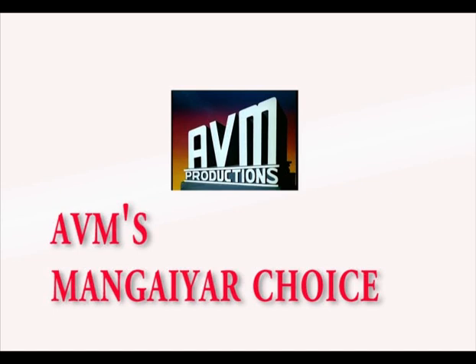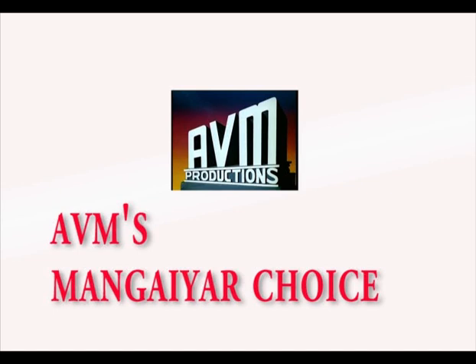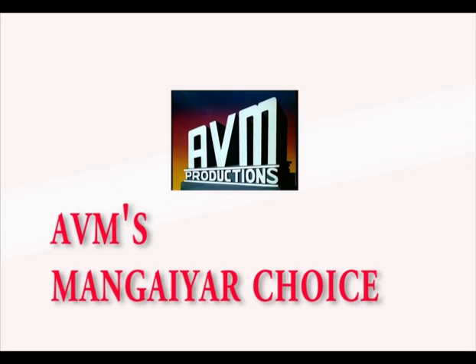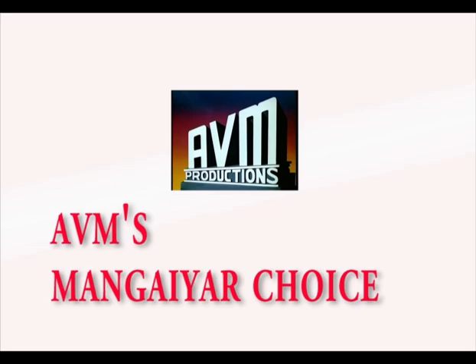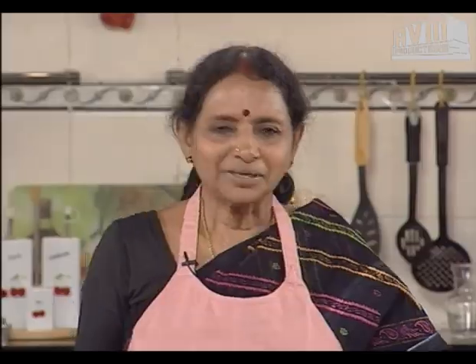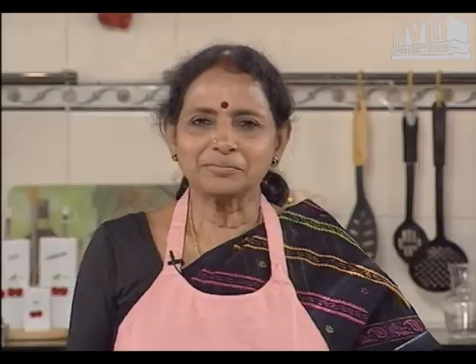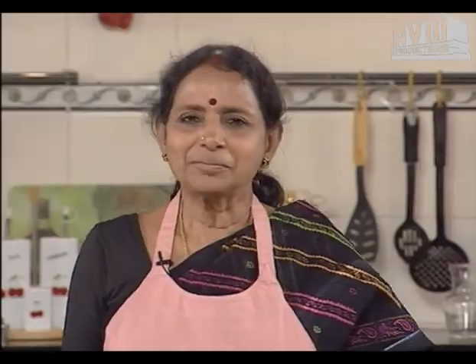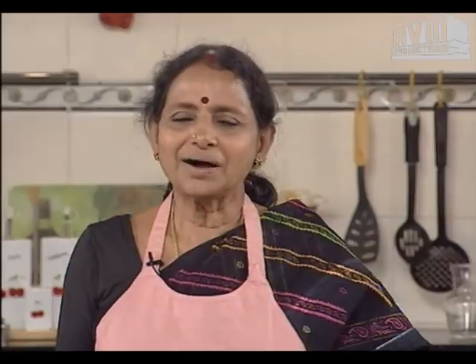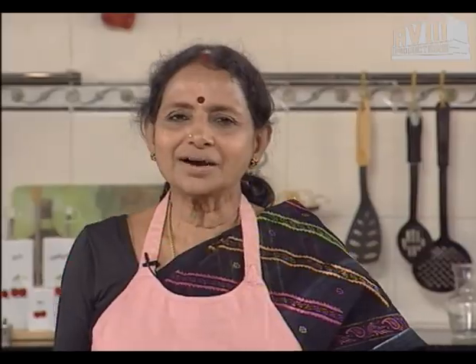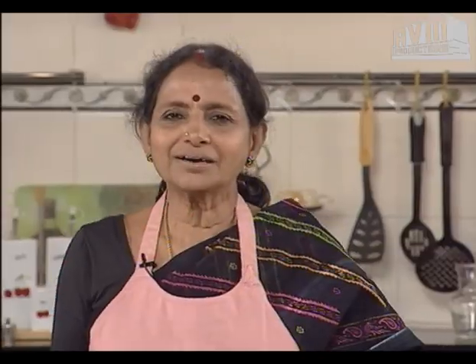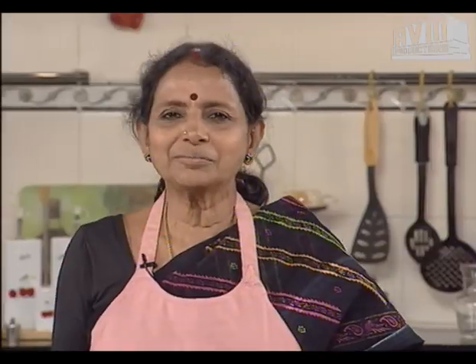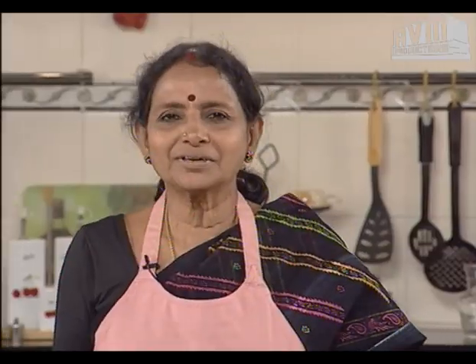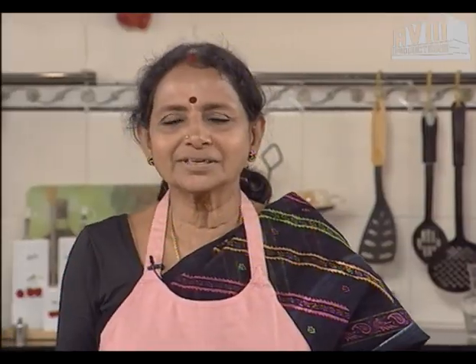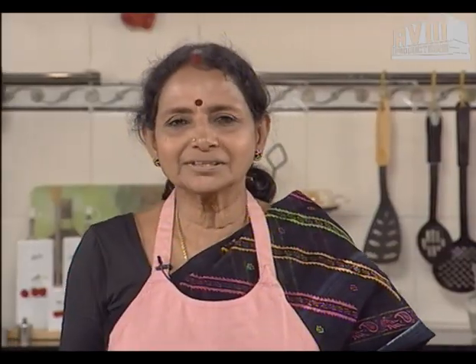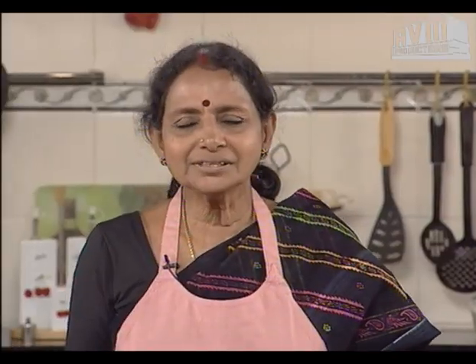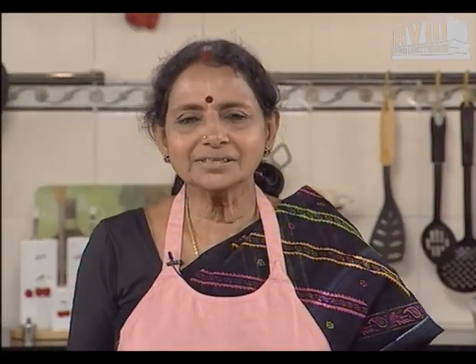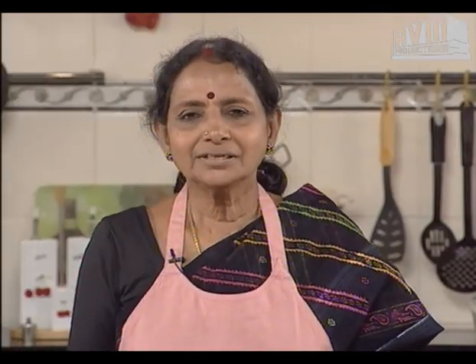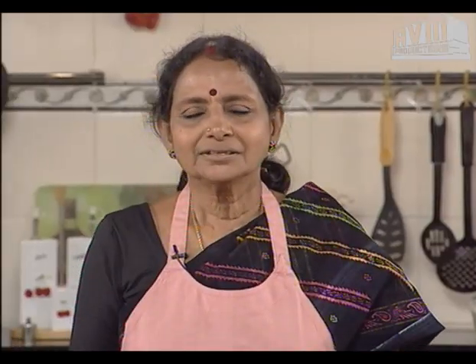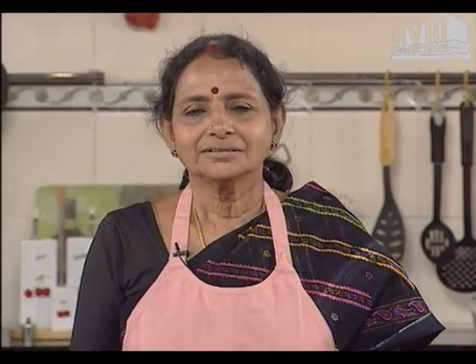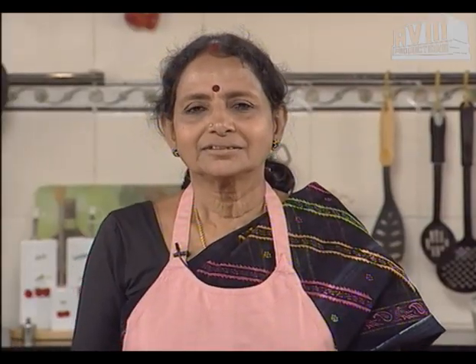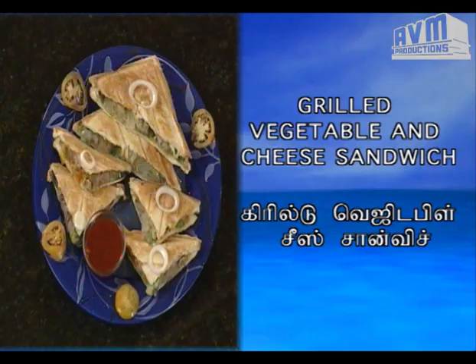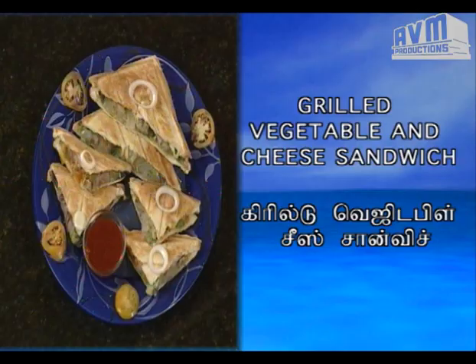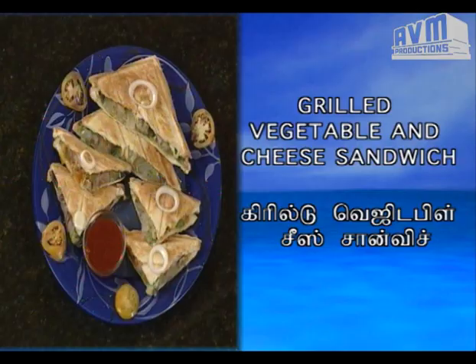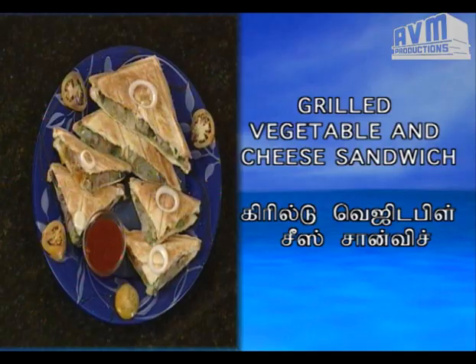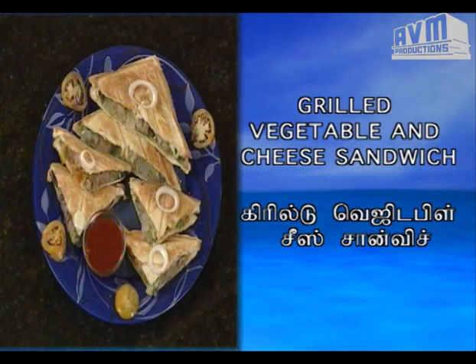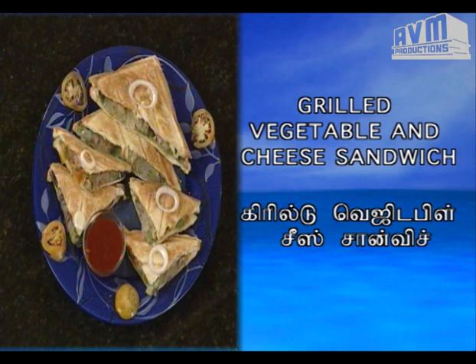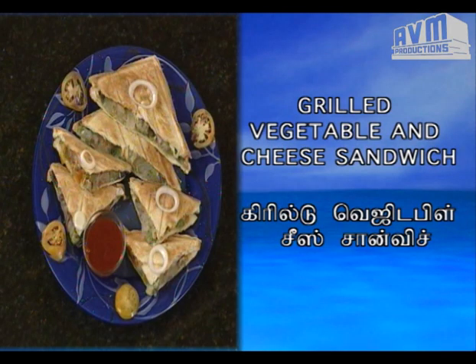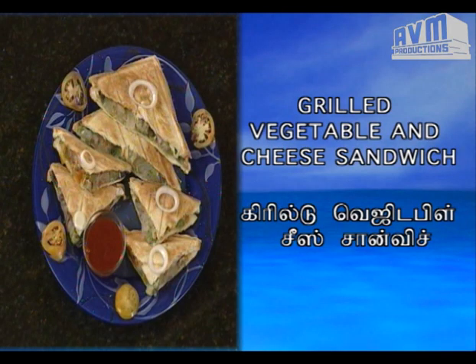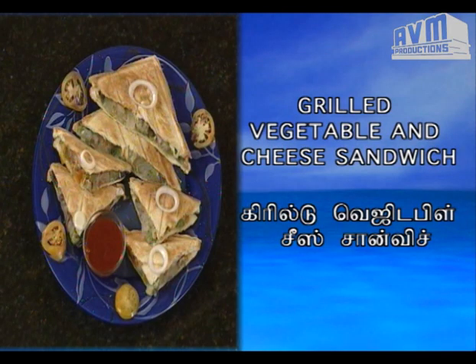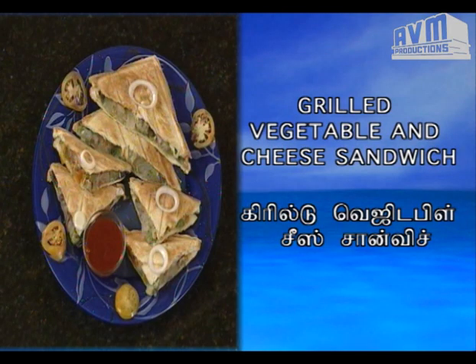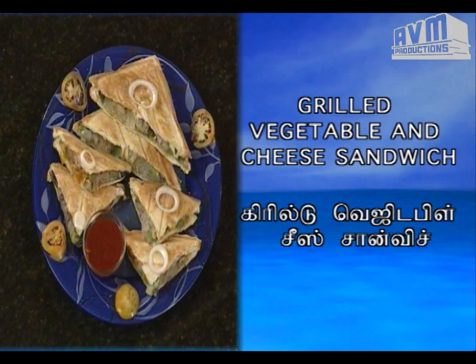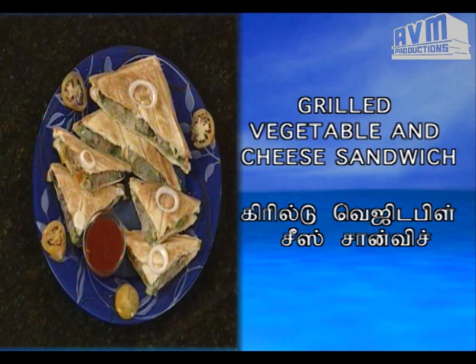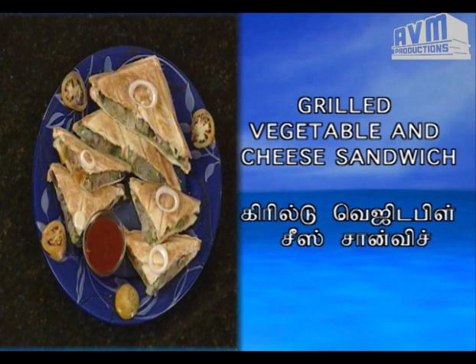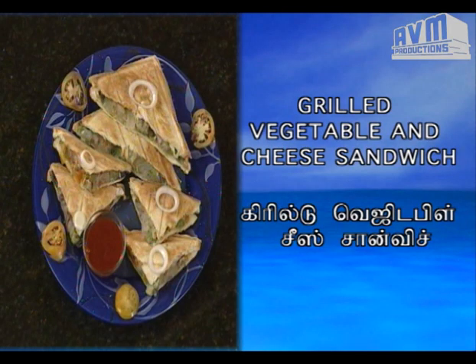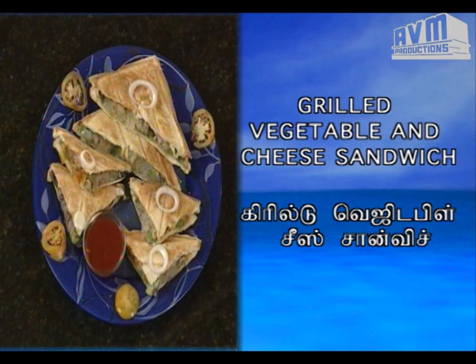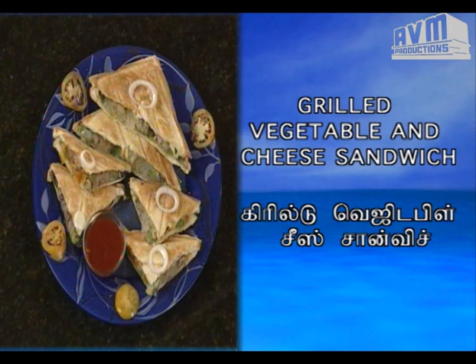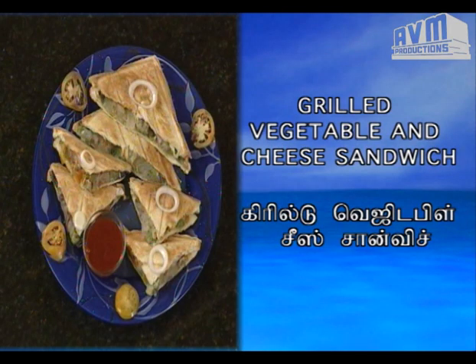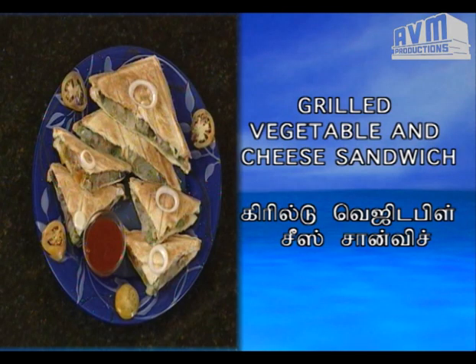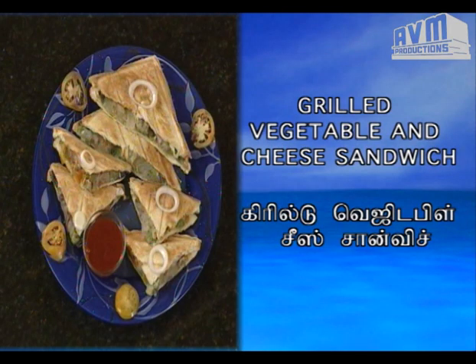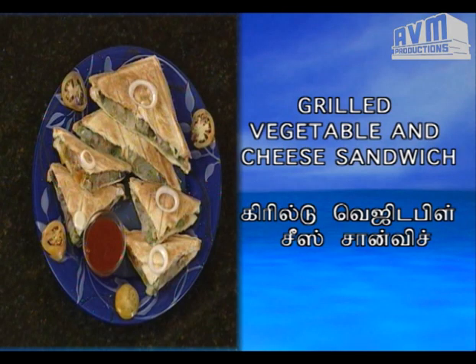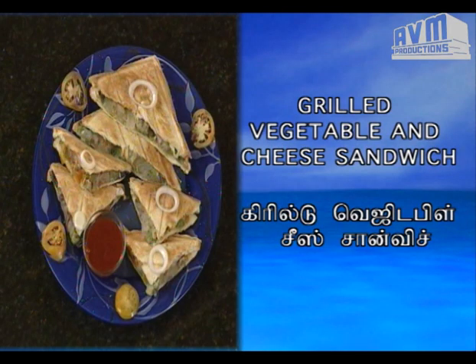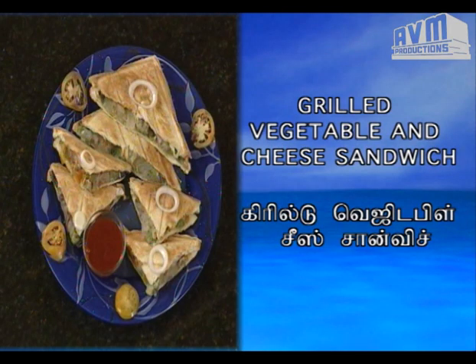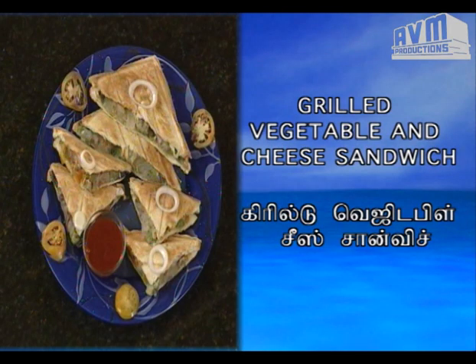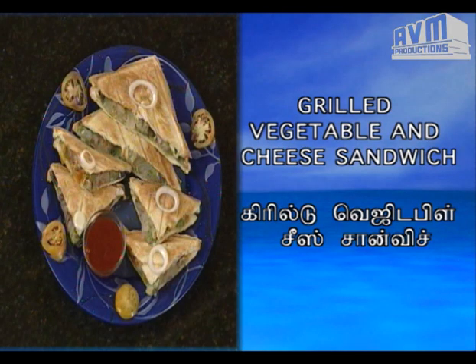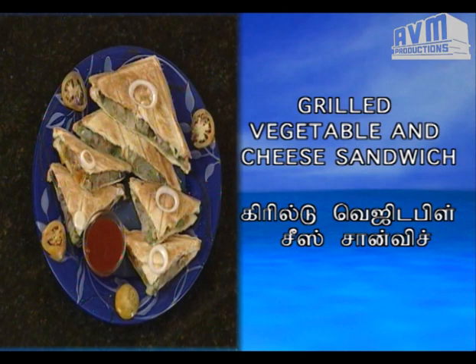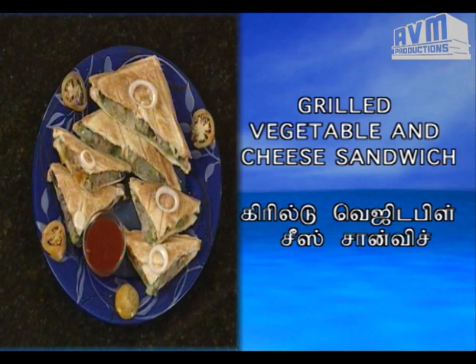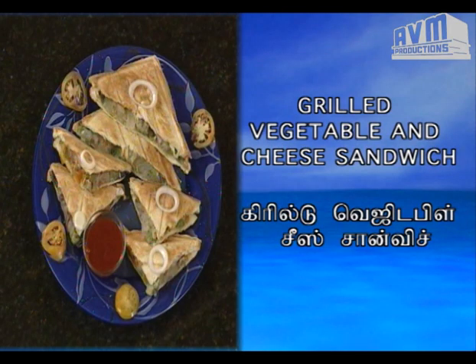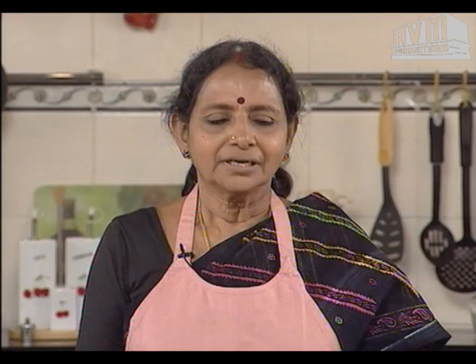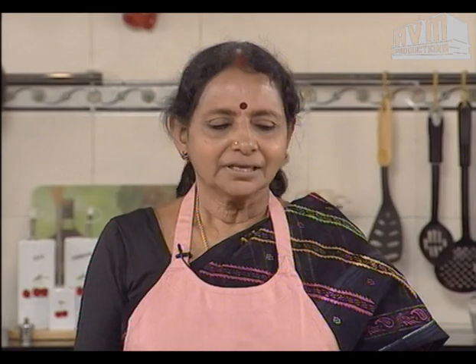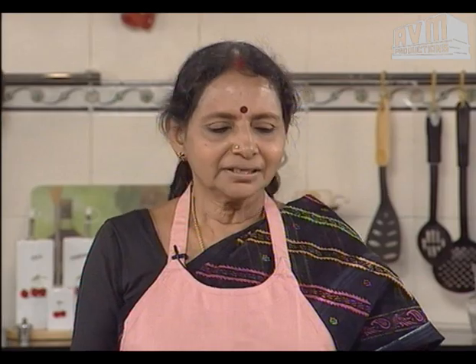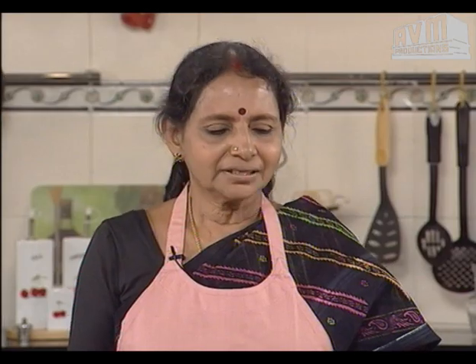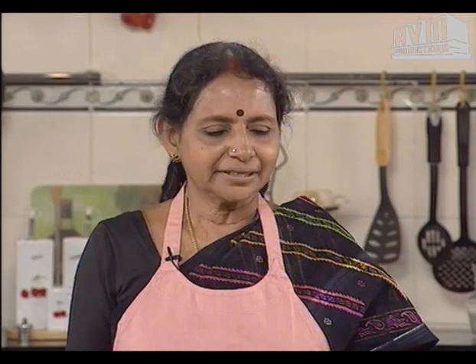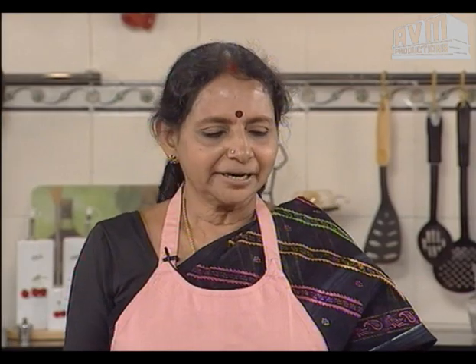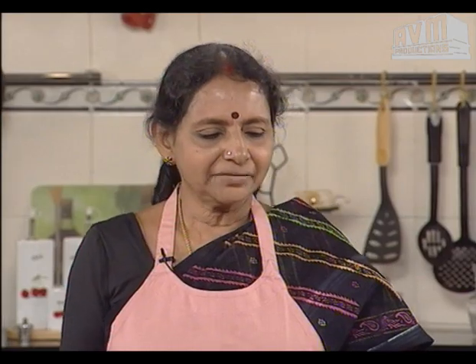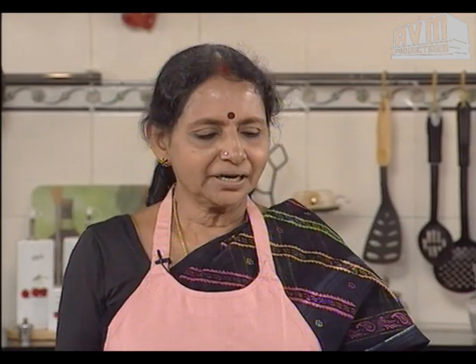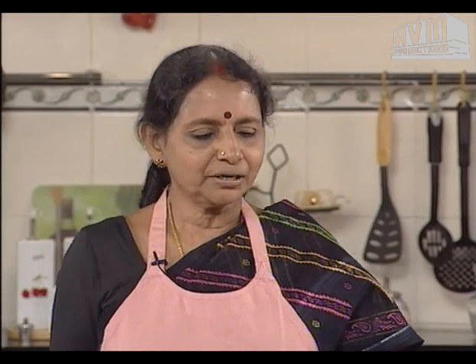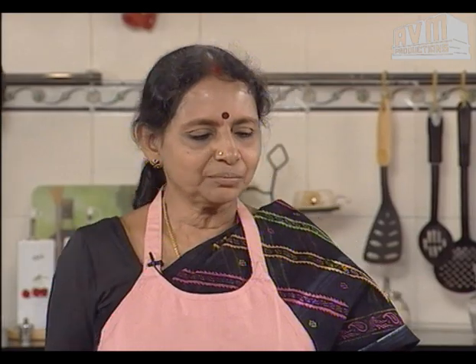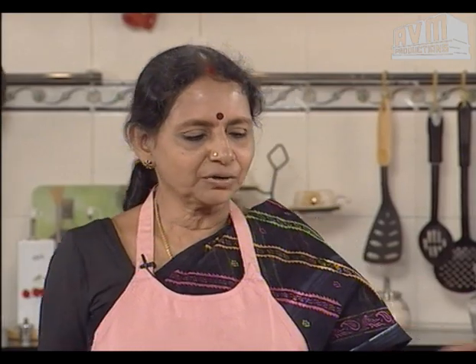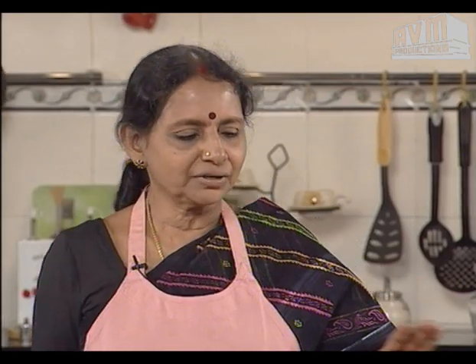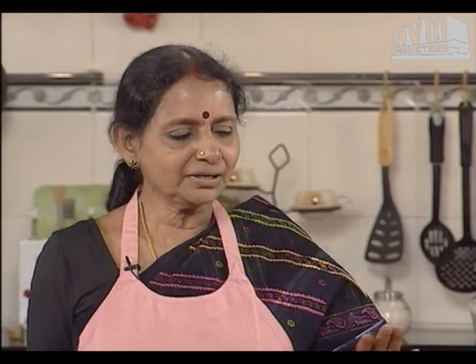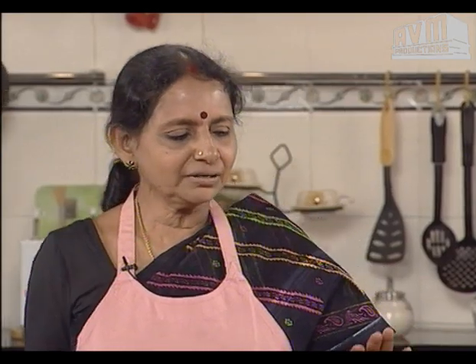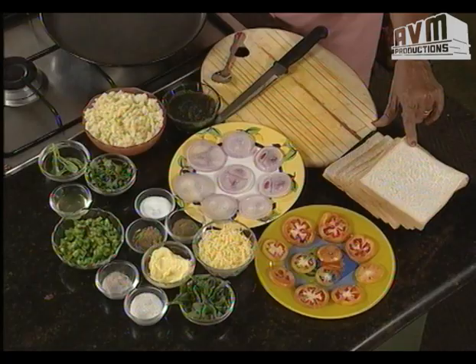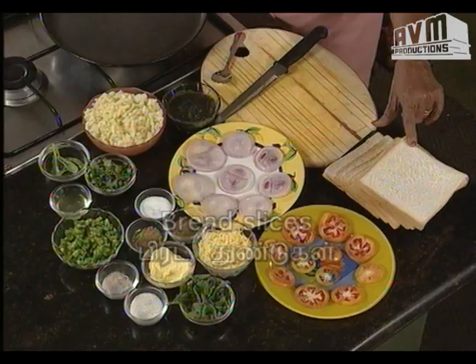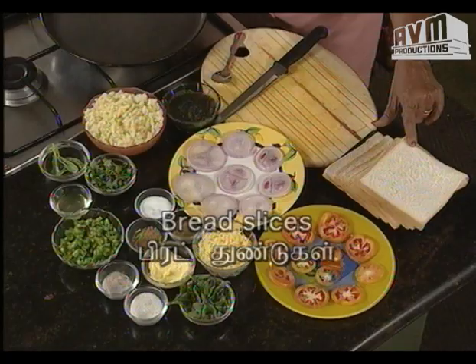Now we are going to add grilled cheese vegetable sandwich. Now we are going to add bread.